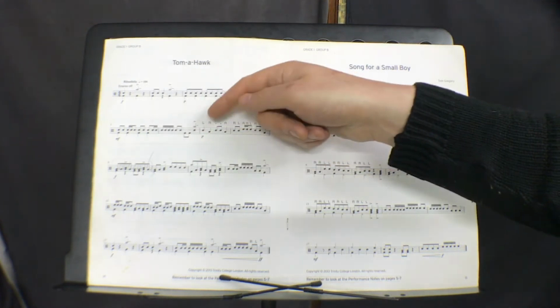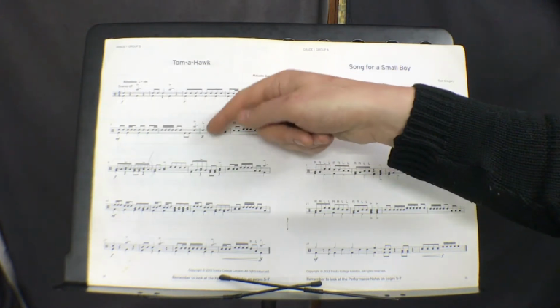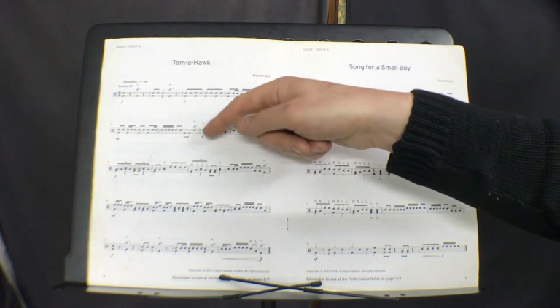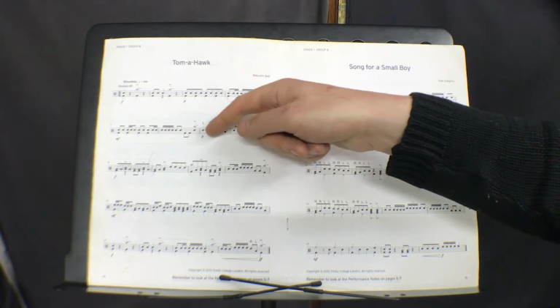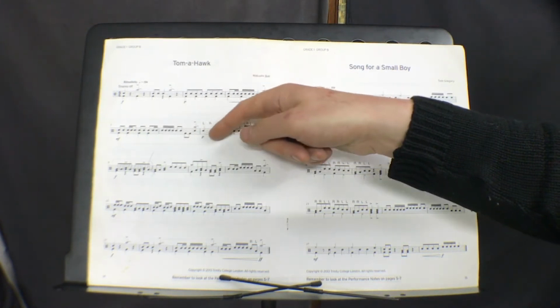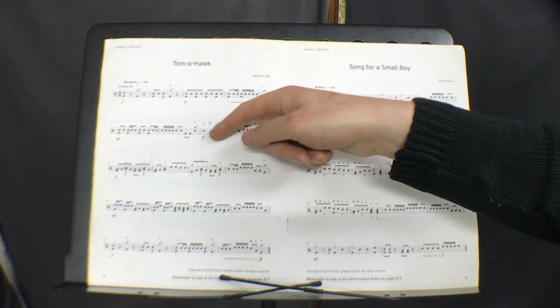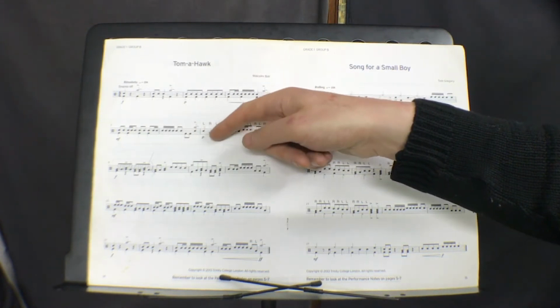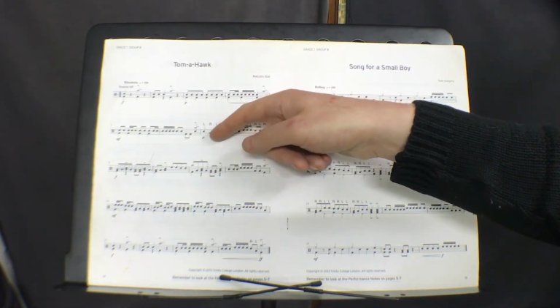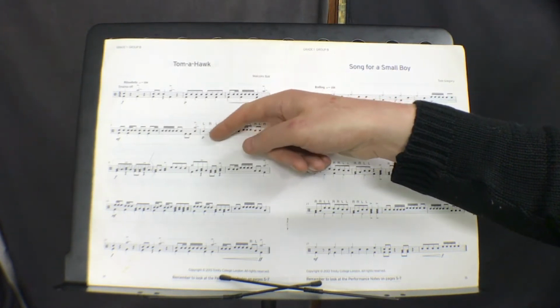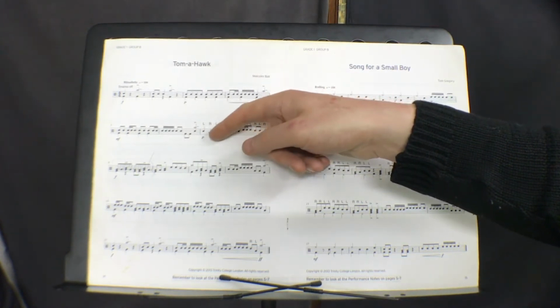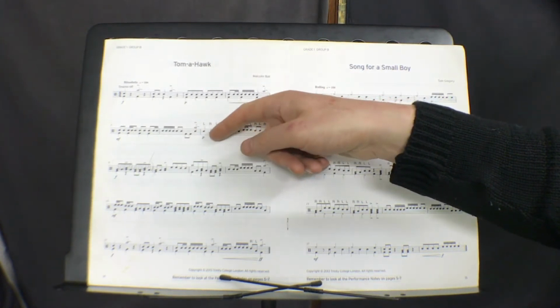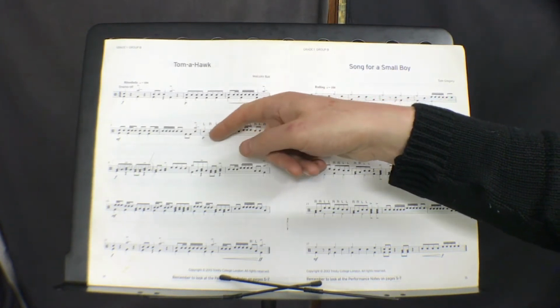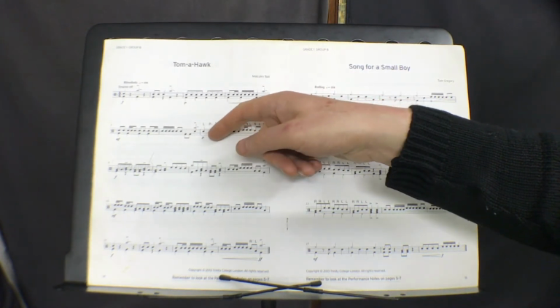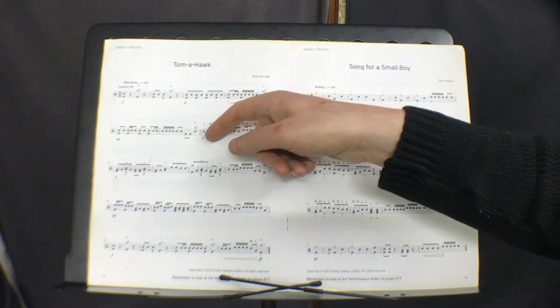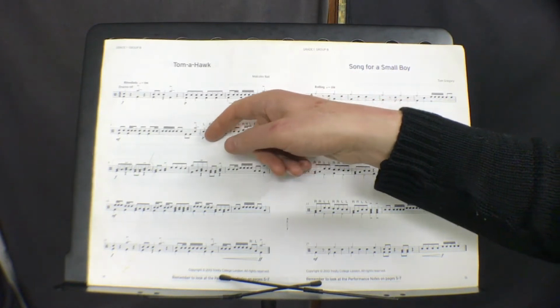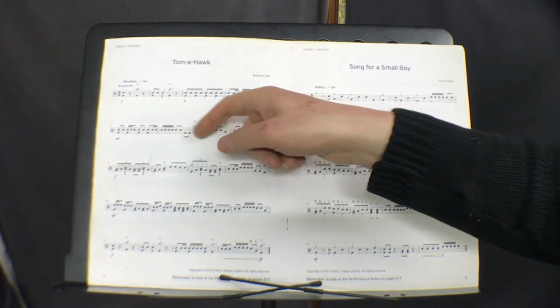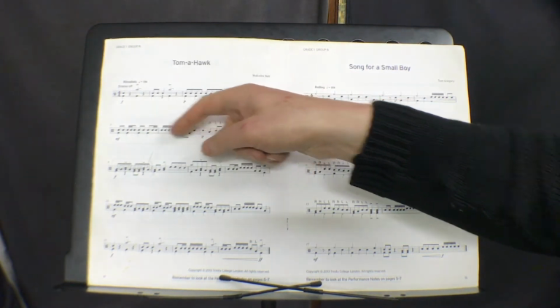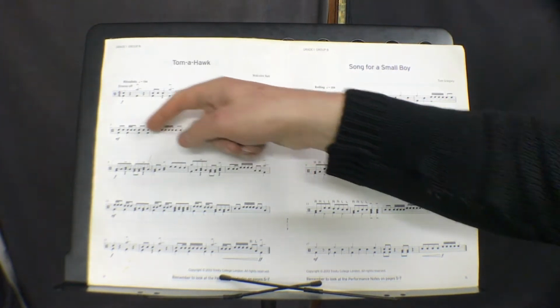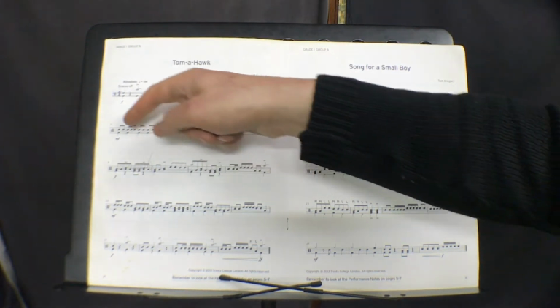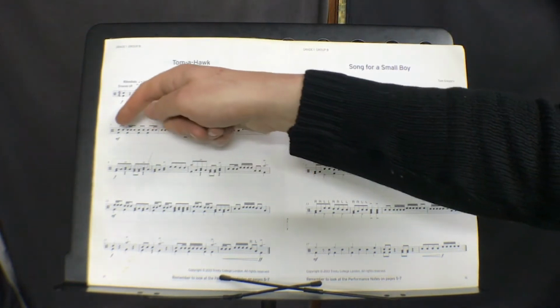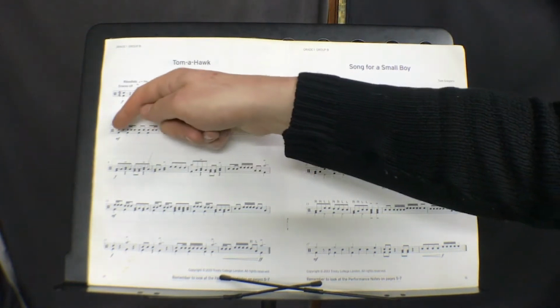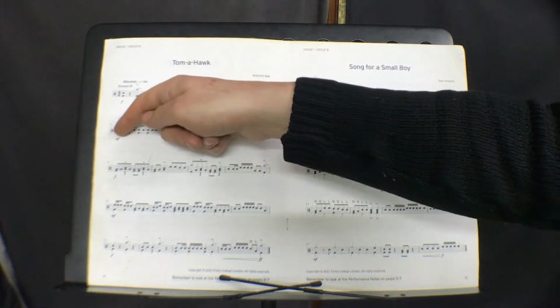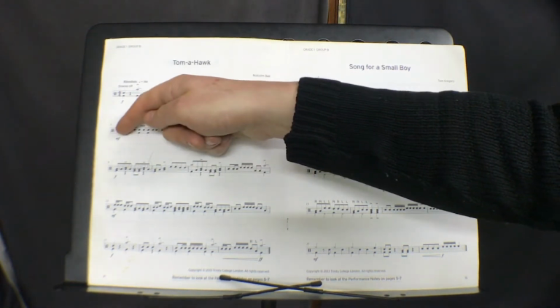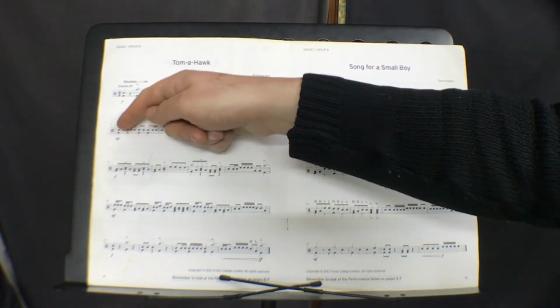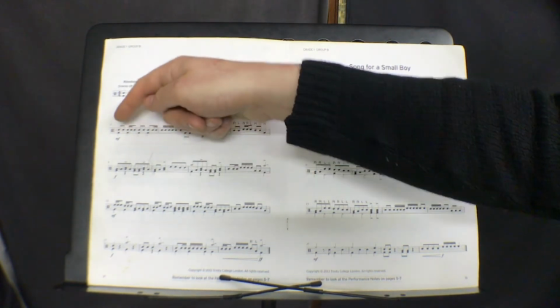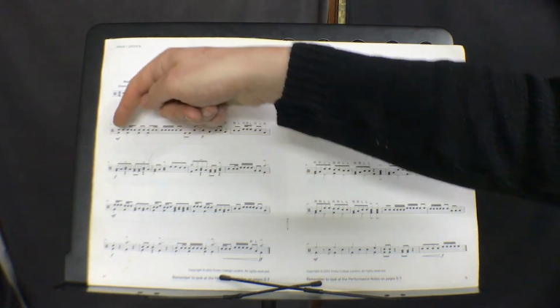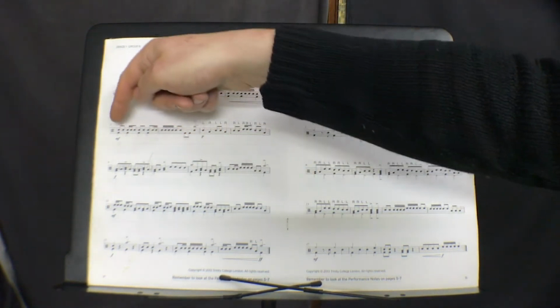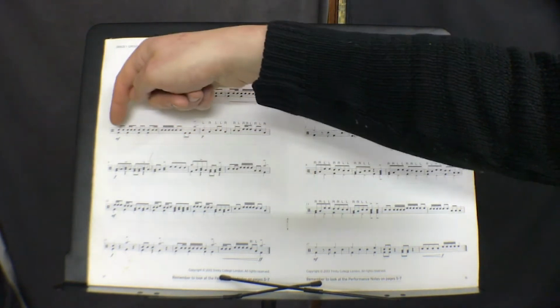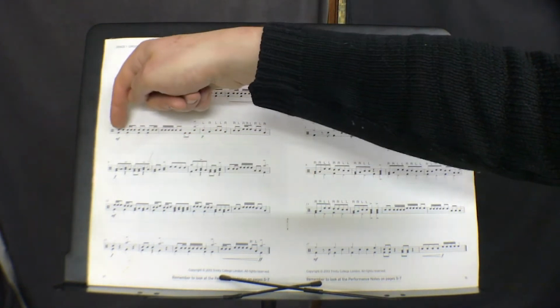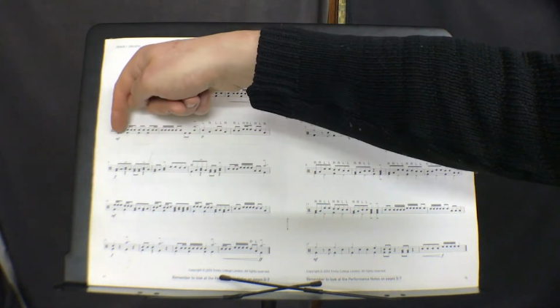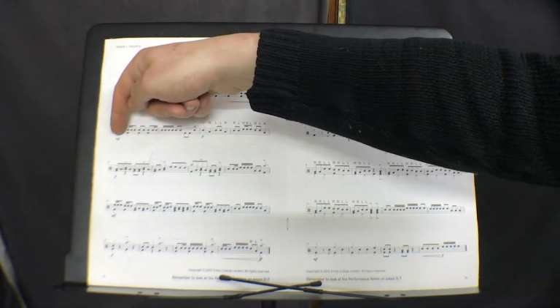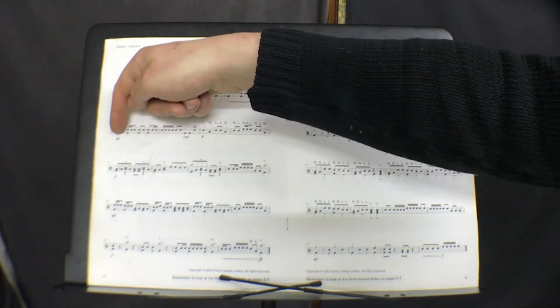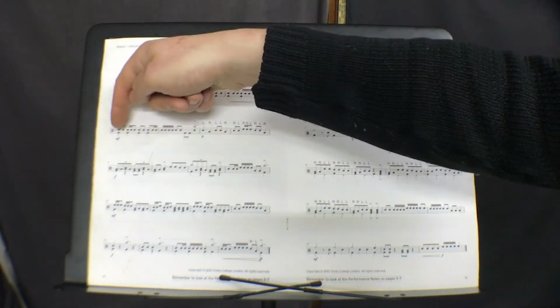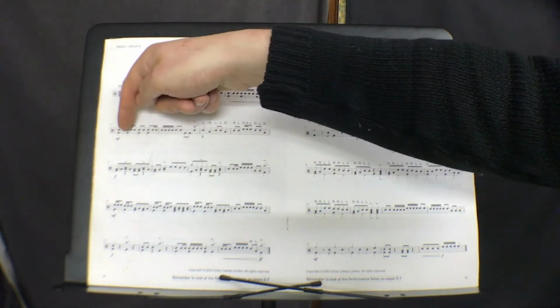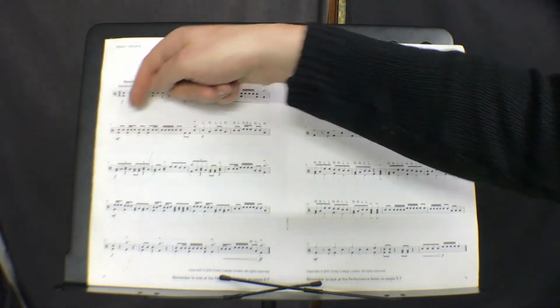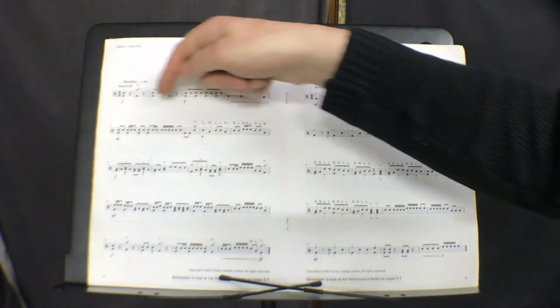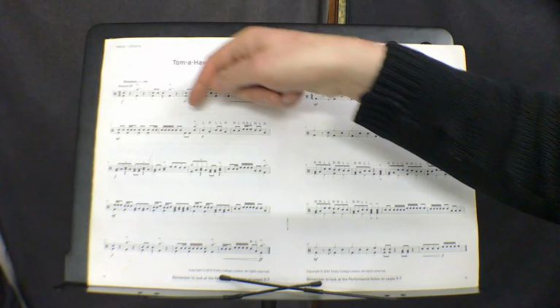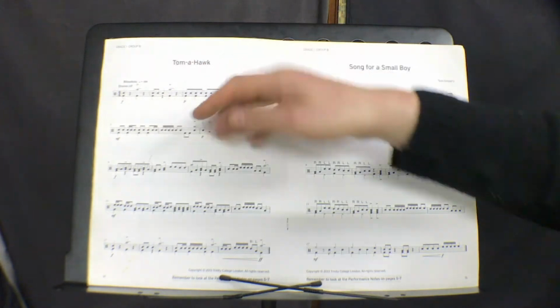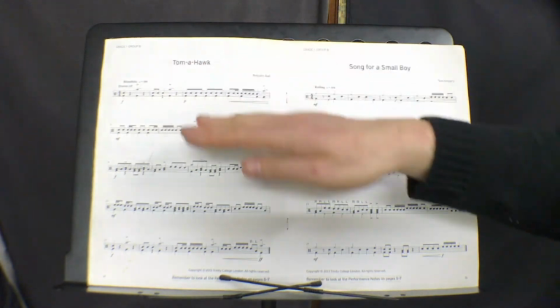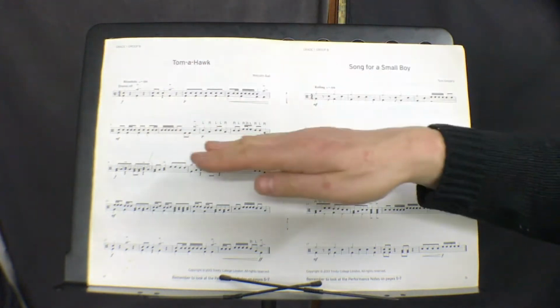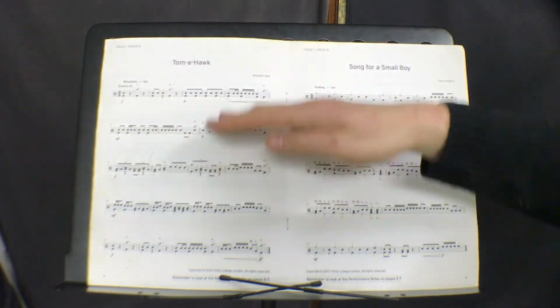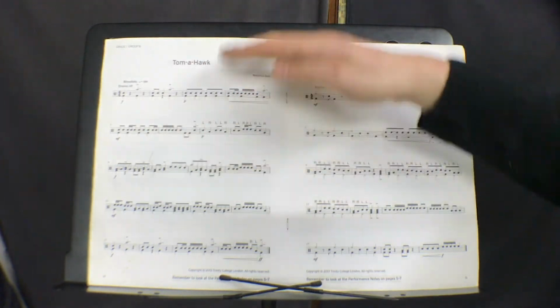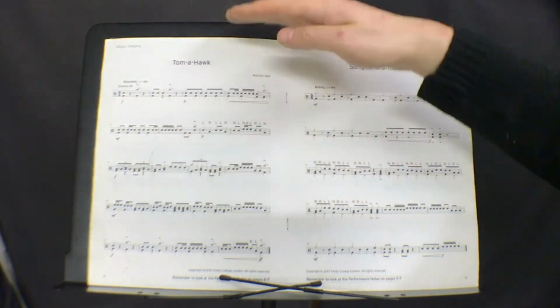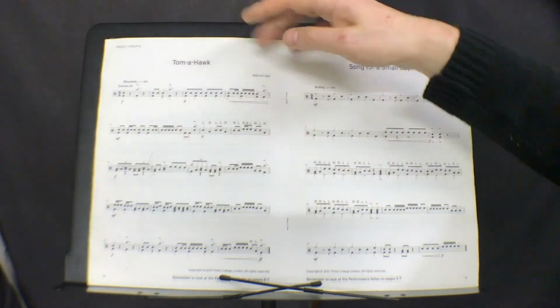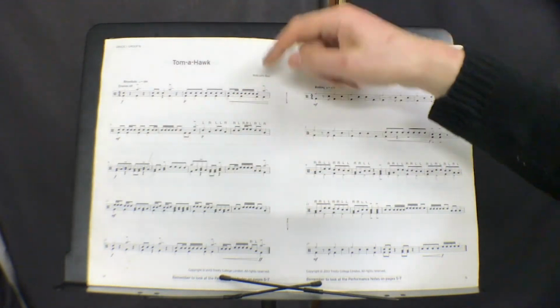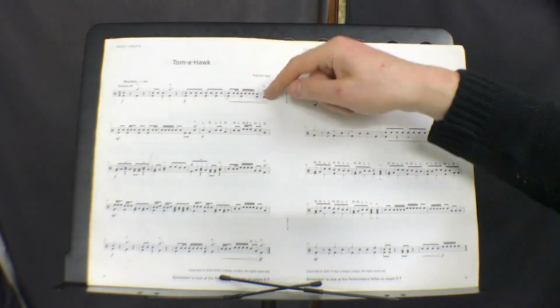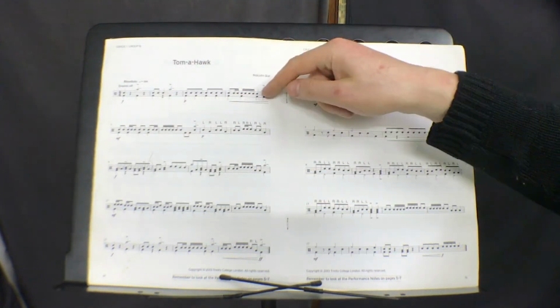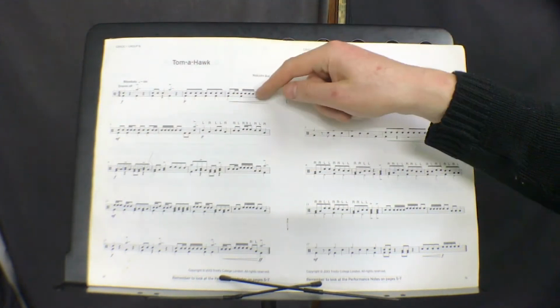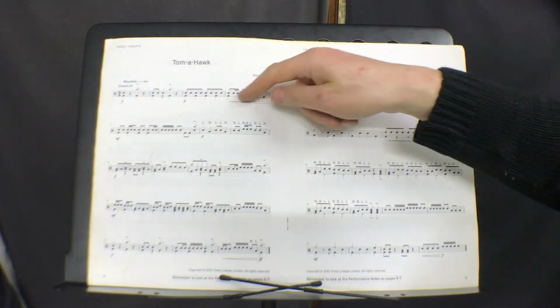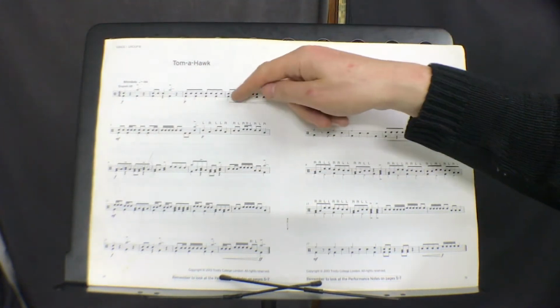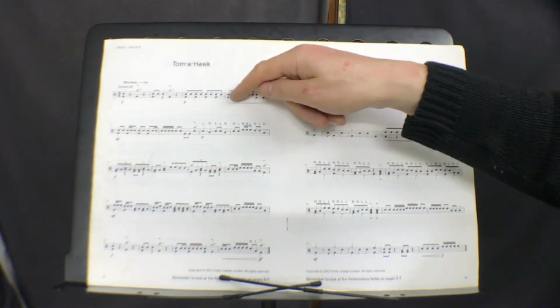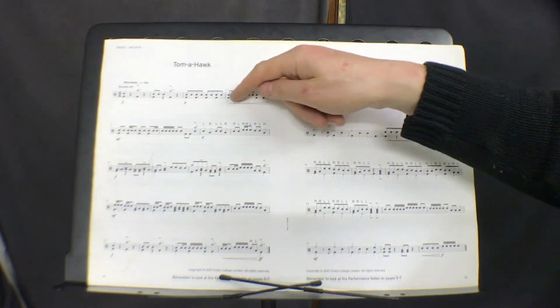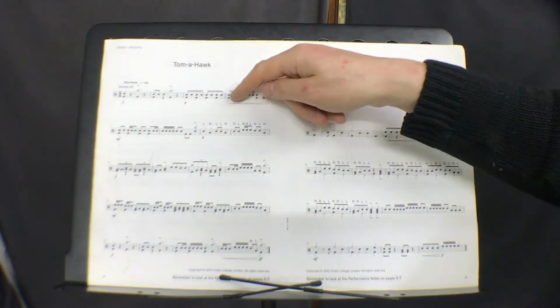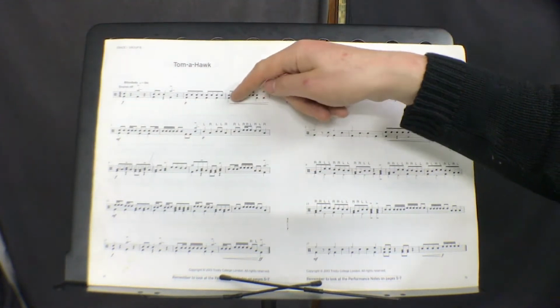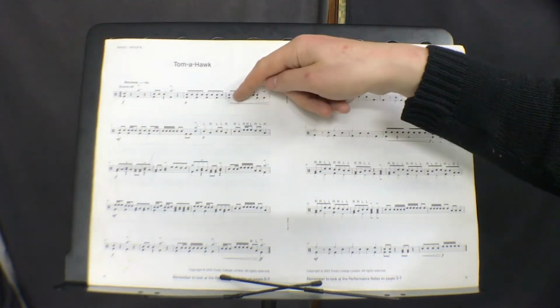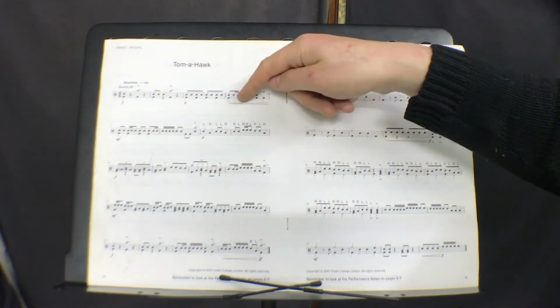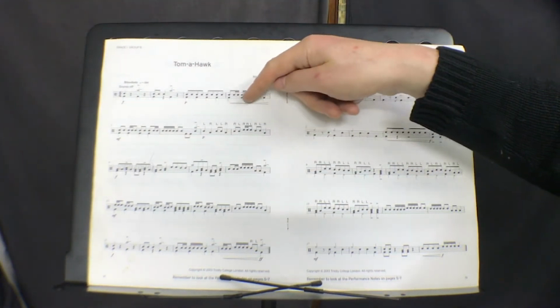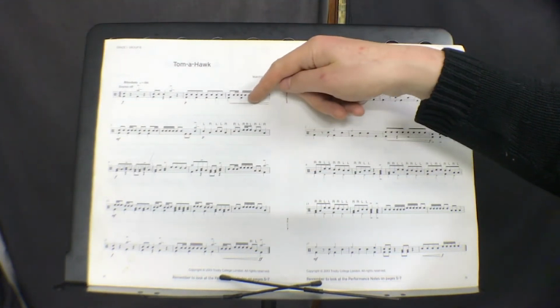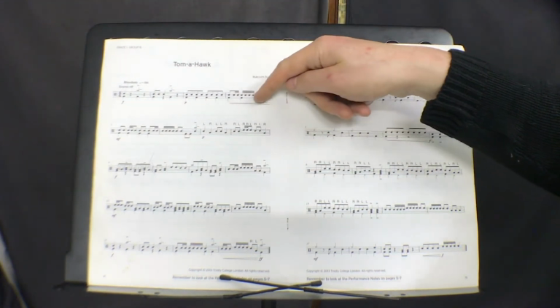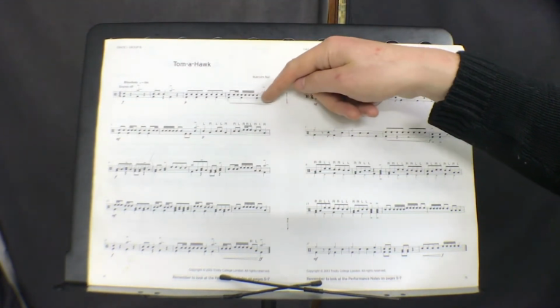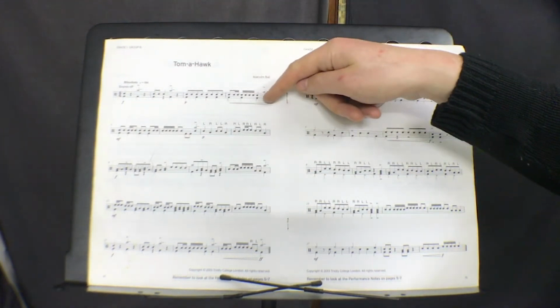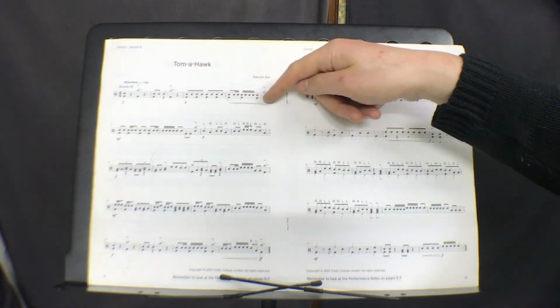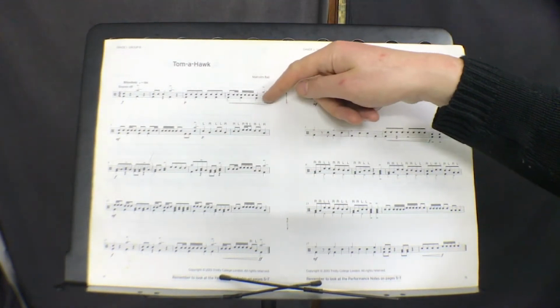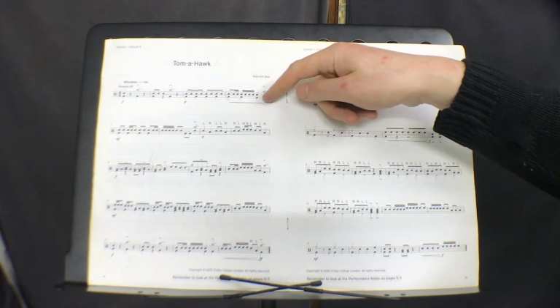It goes back to quiet after you go to MF, which means medium loud, so it gets louder. This is a crescendo marking, which means you go from soft to loud.